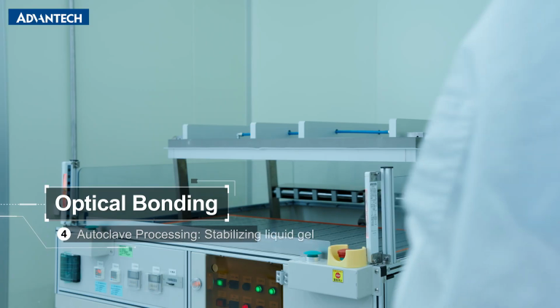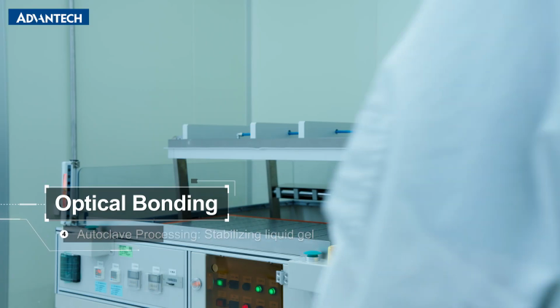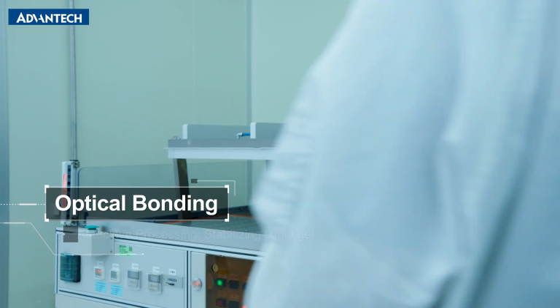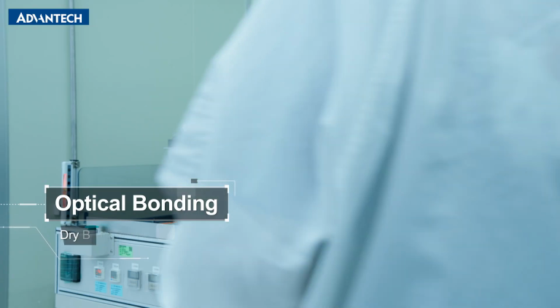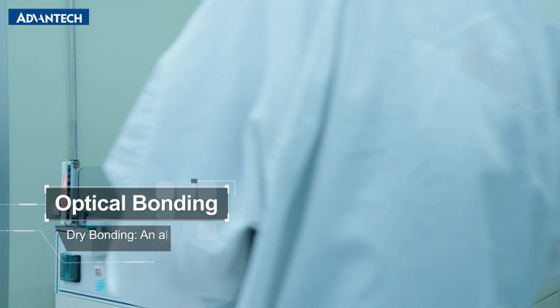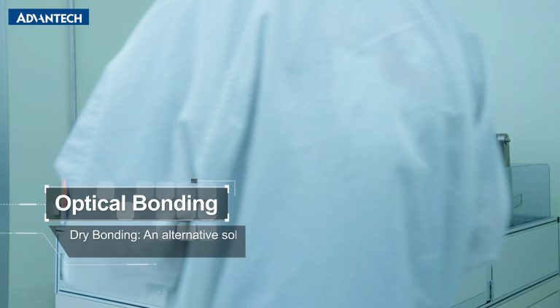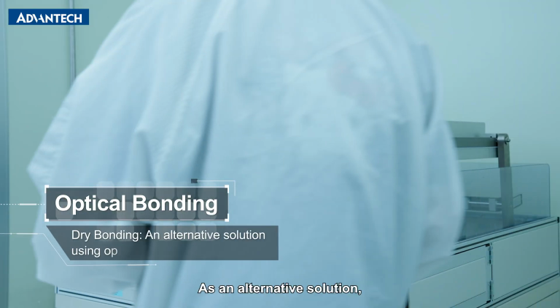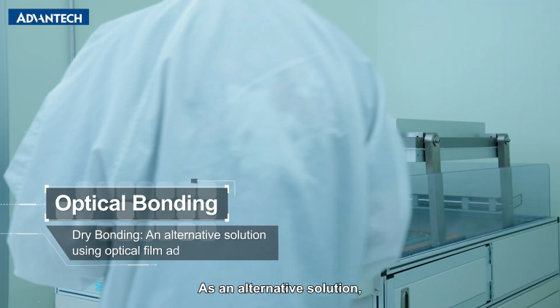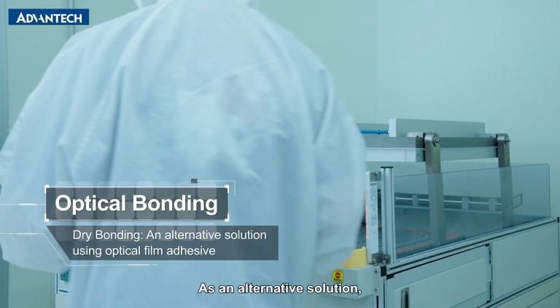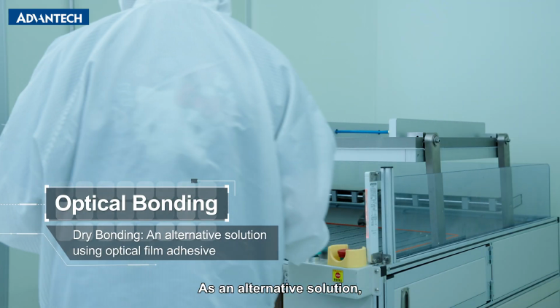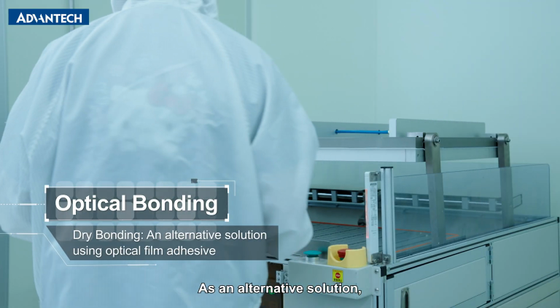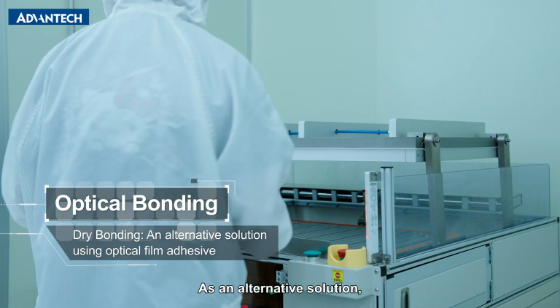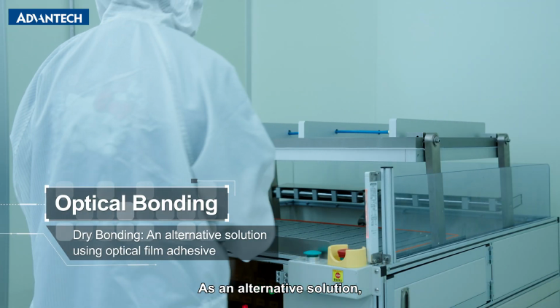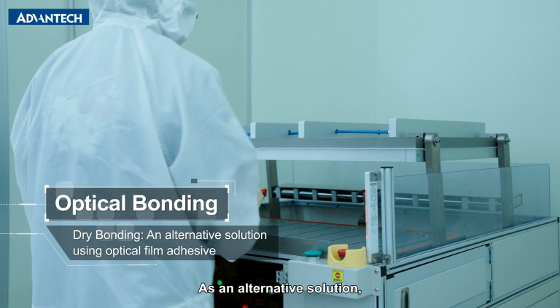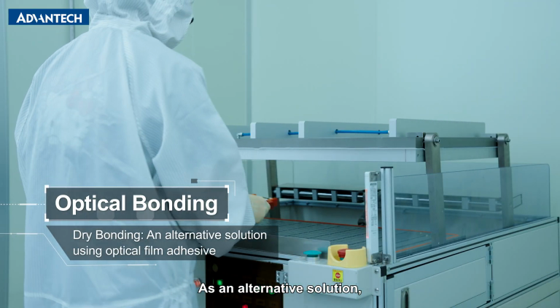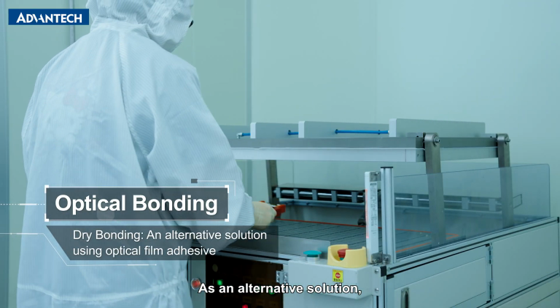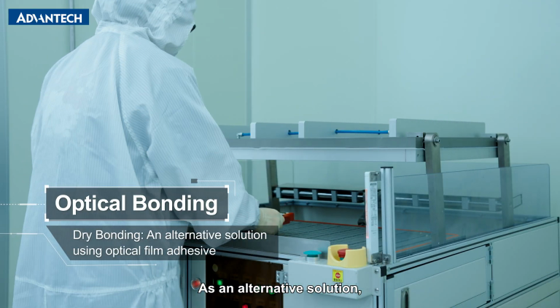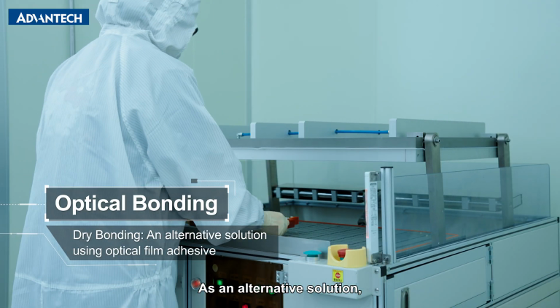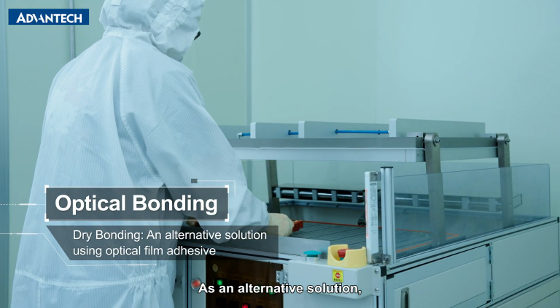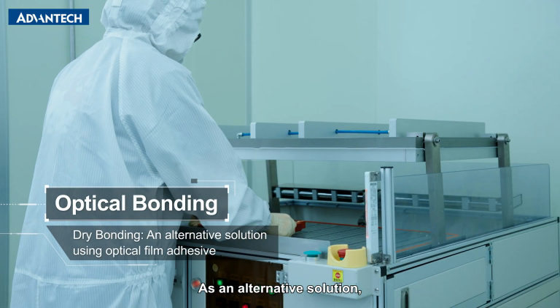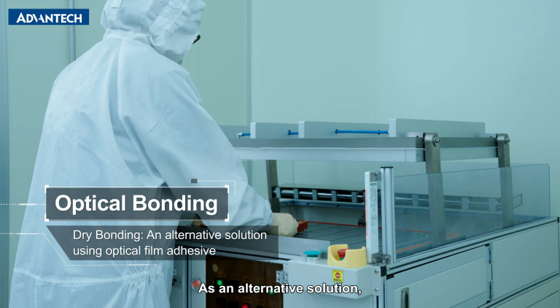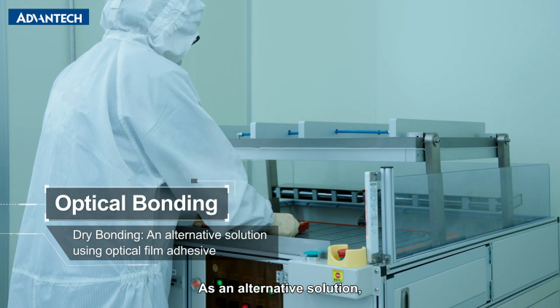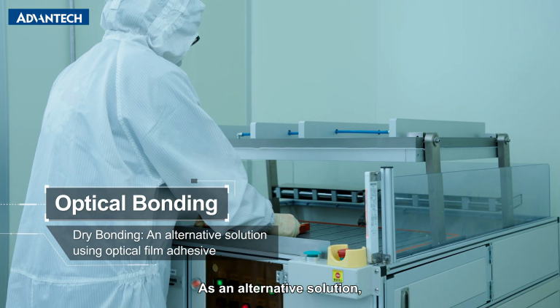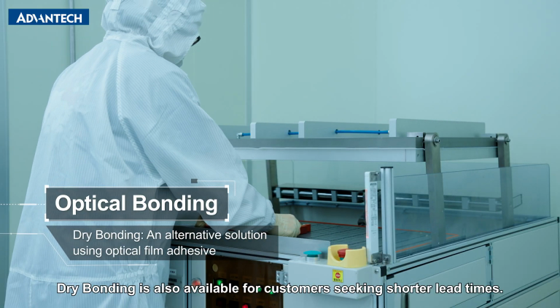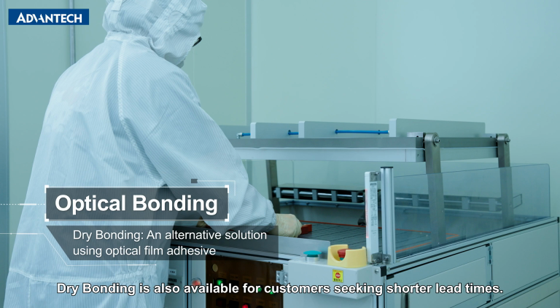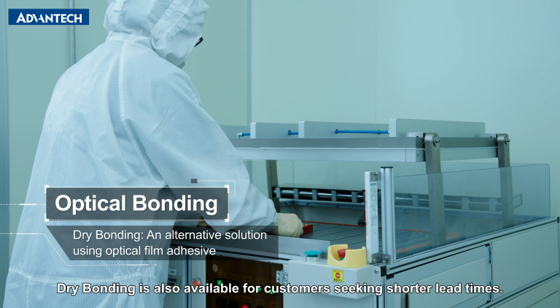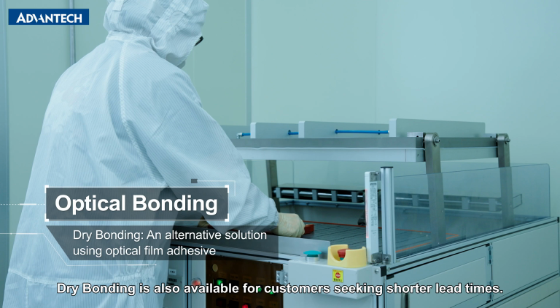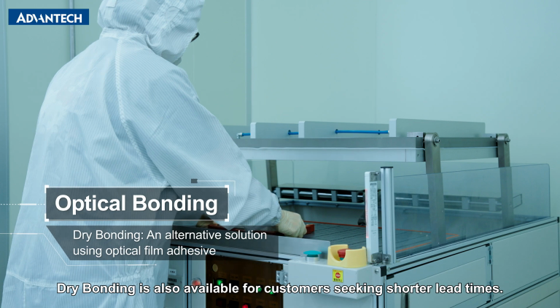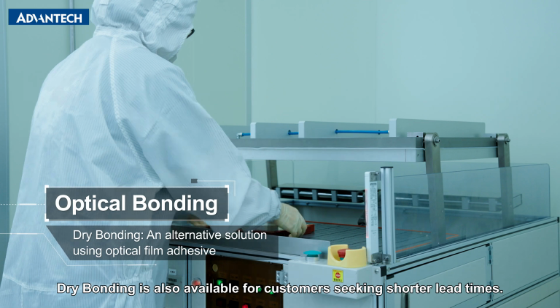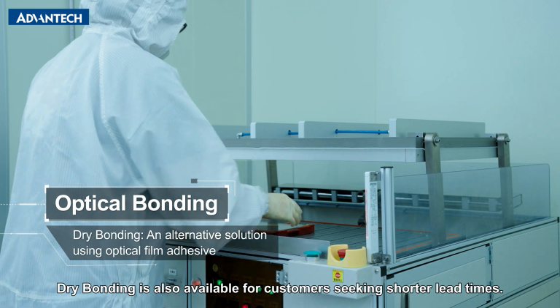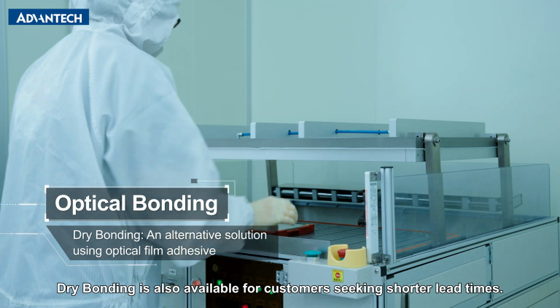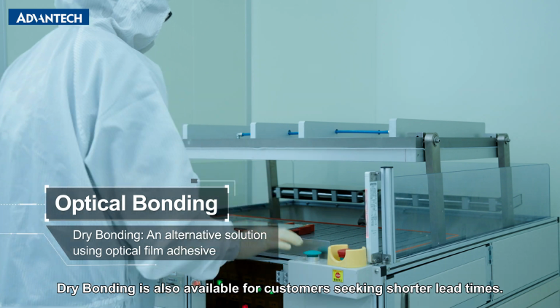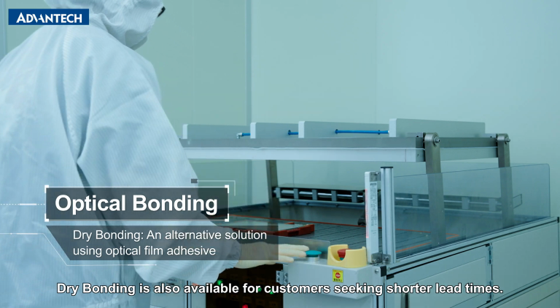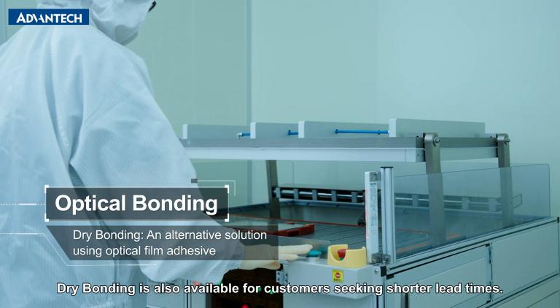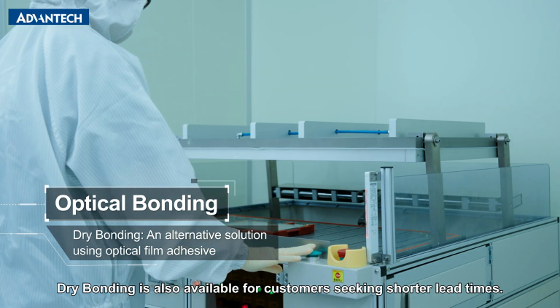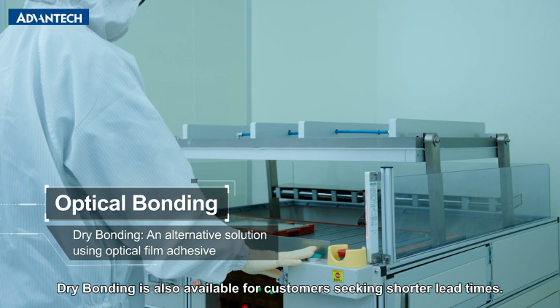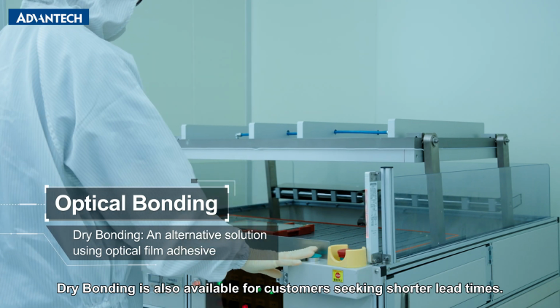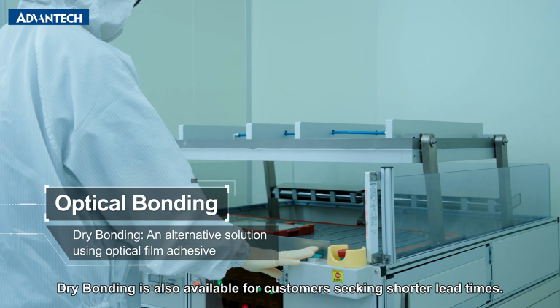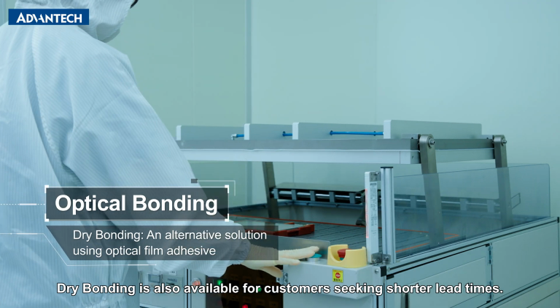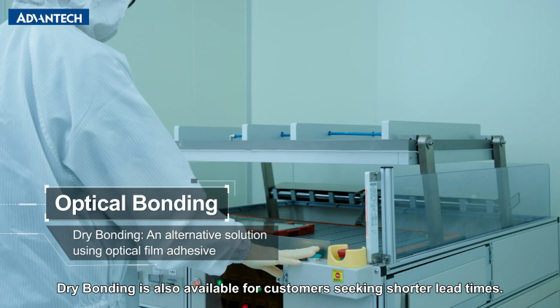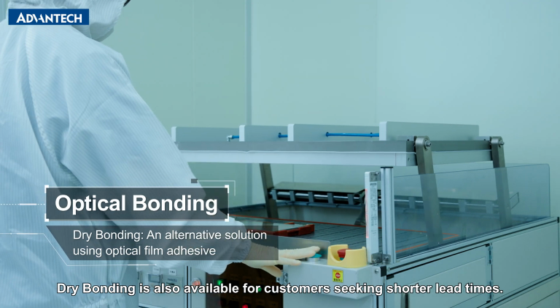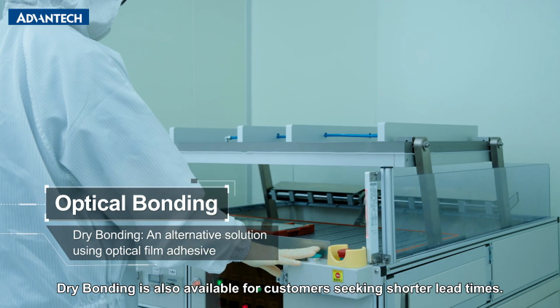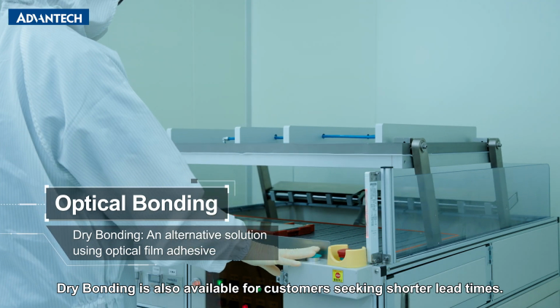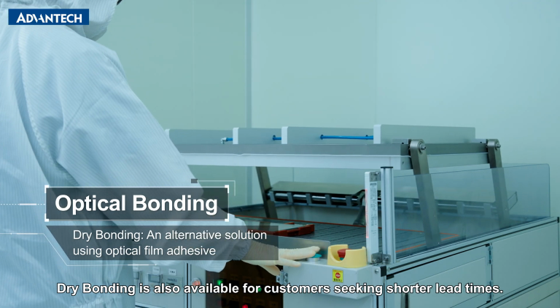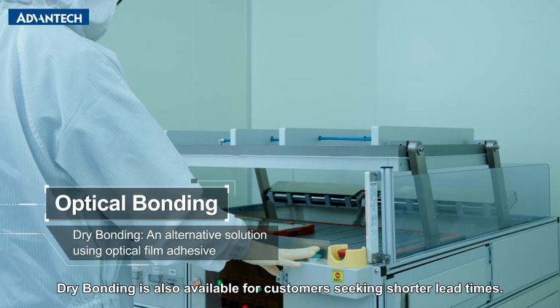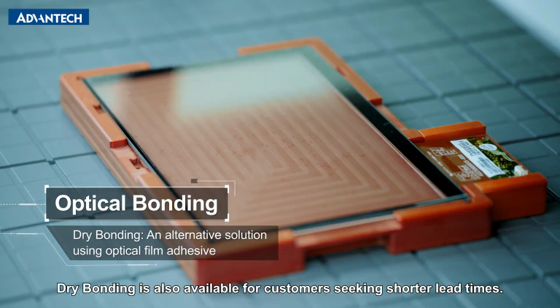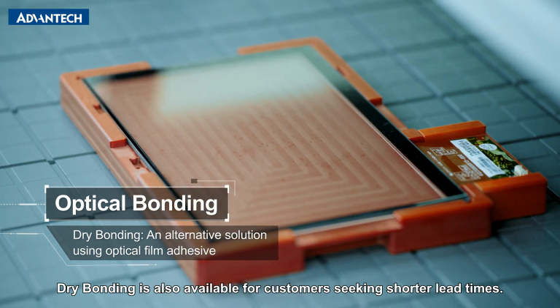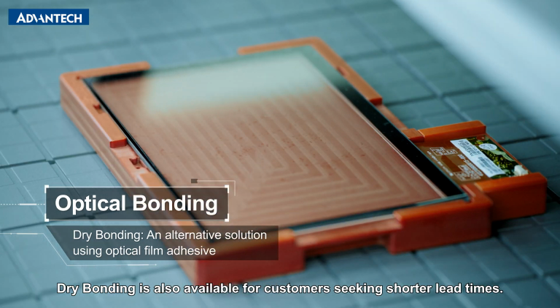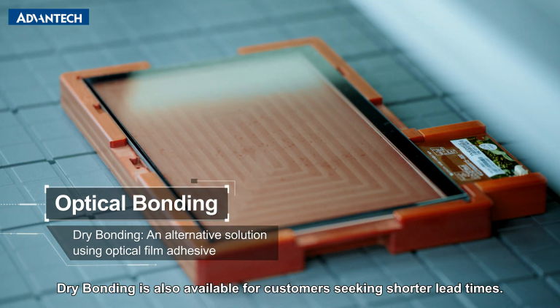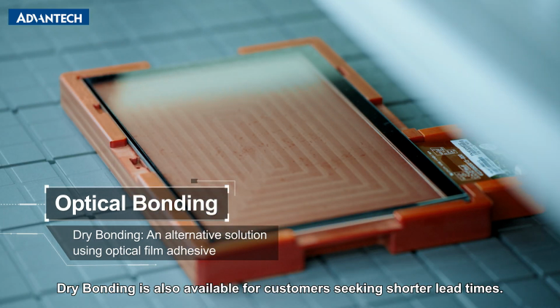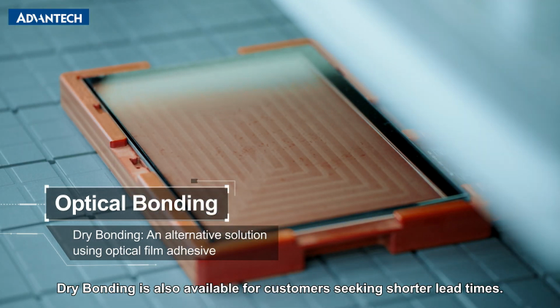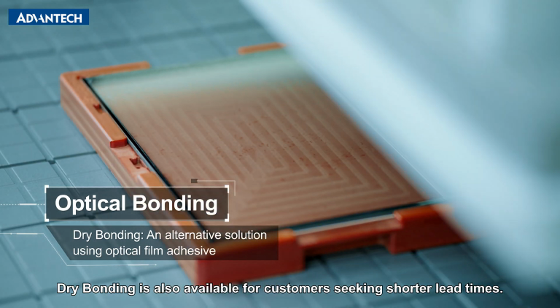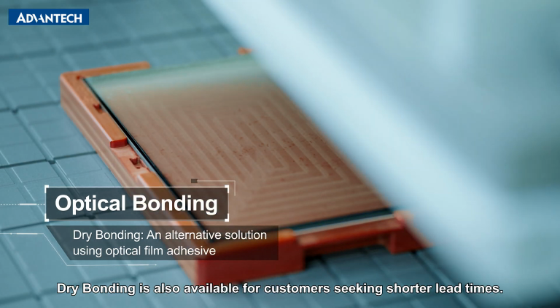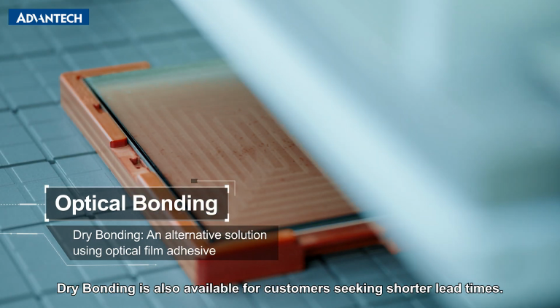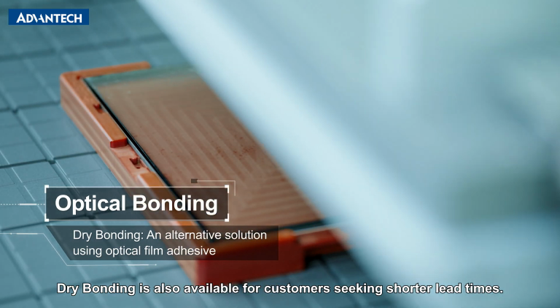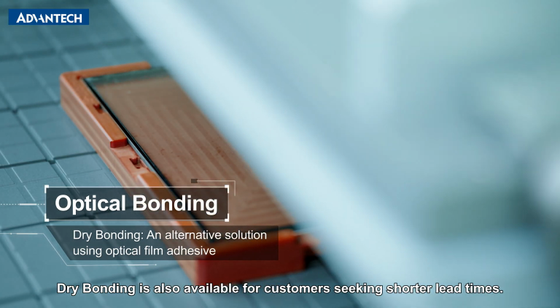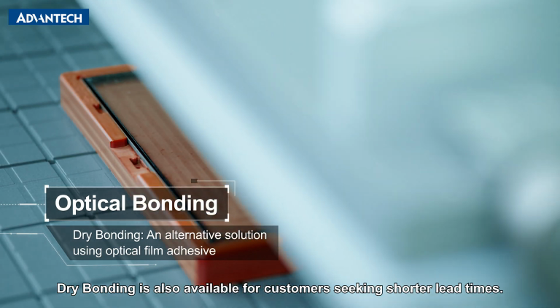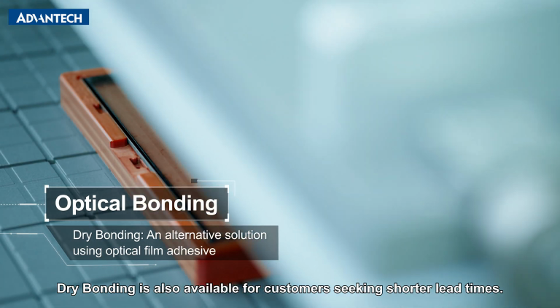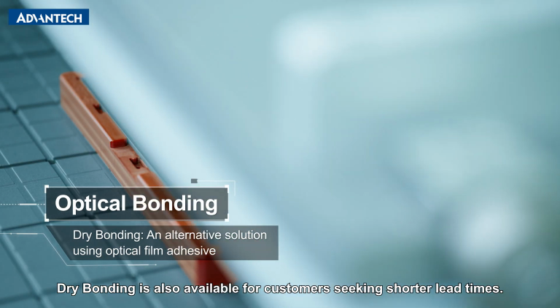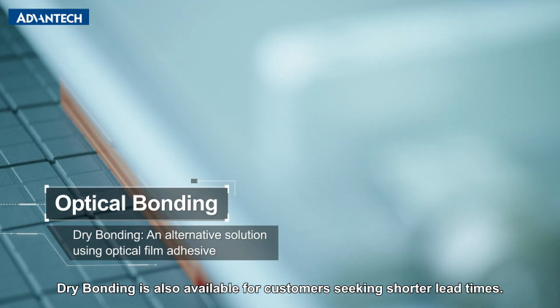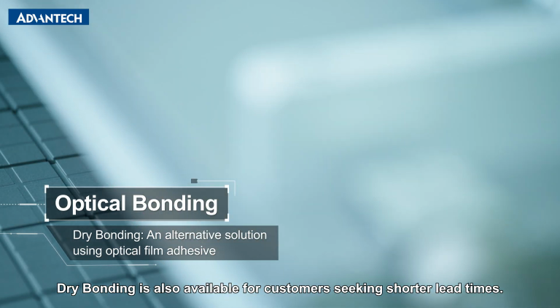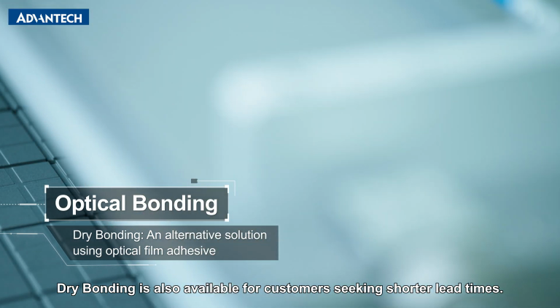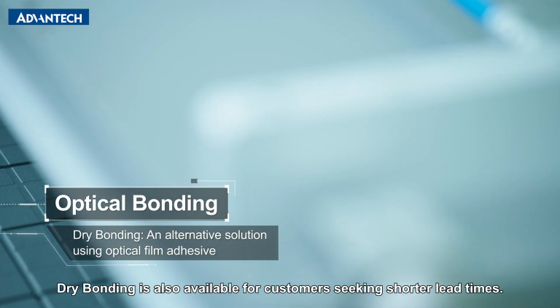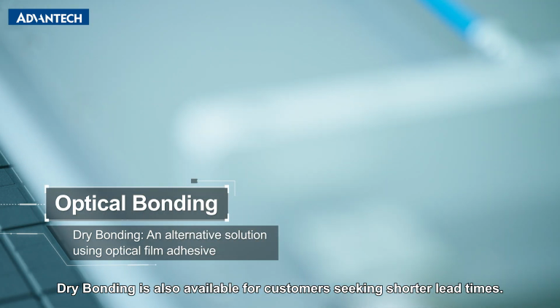As an alternative solution, dry bonding is also available for customers seeking shorter lead times.